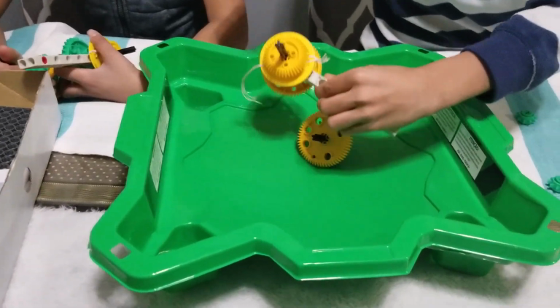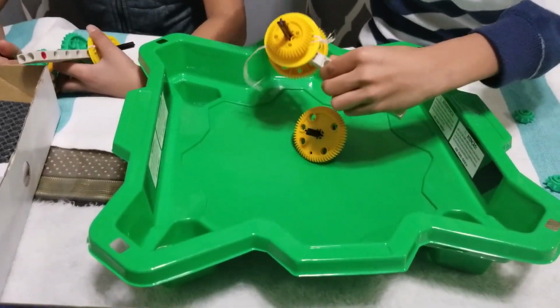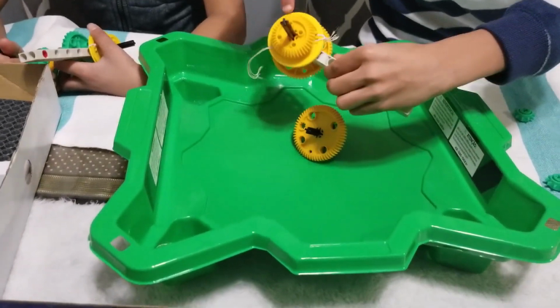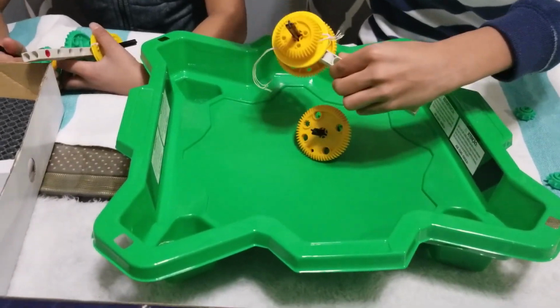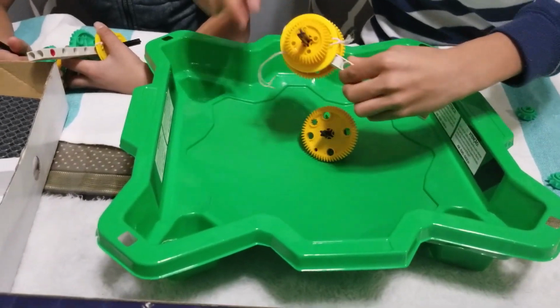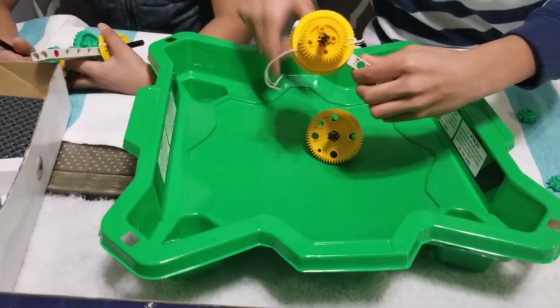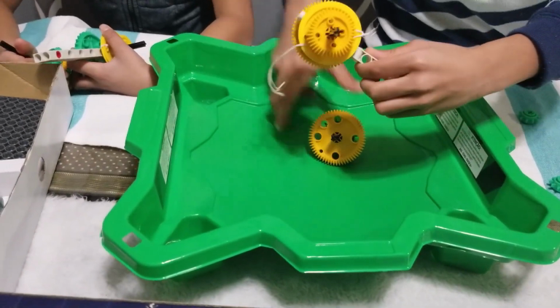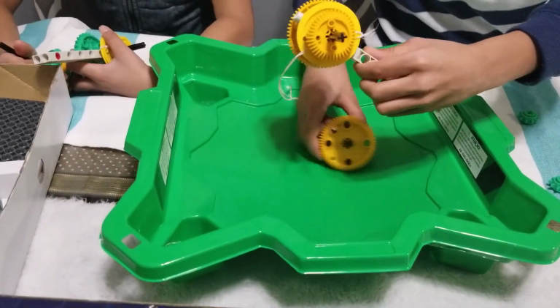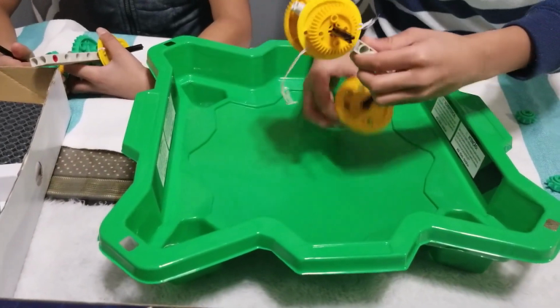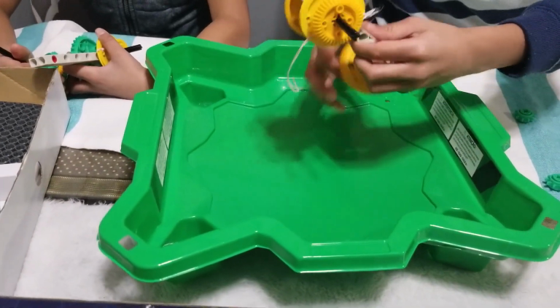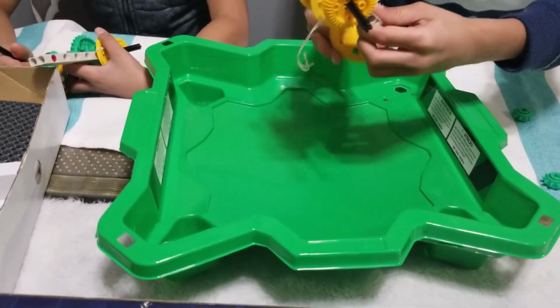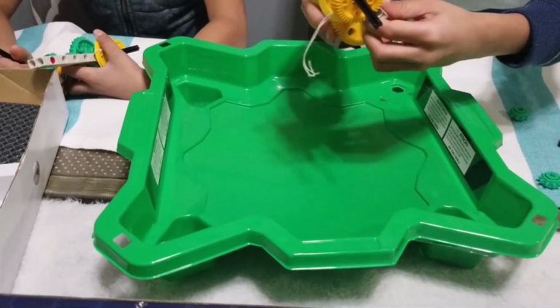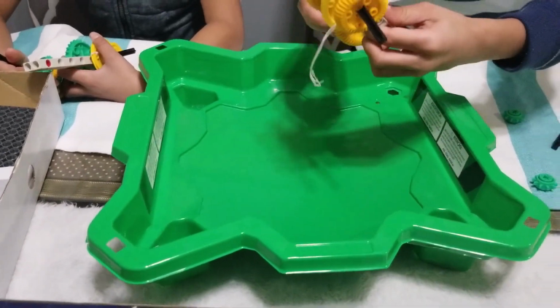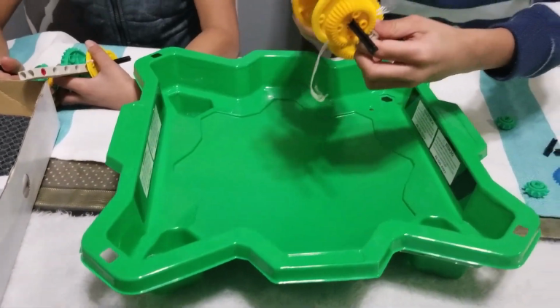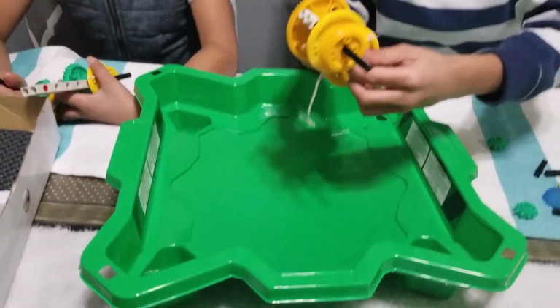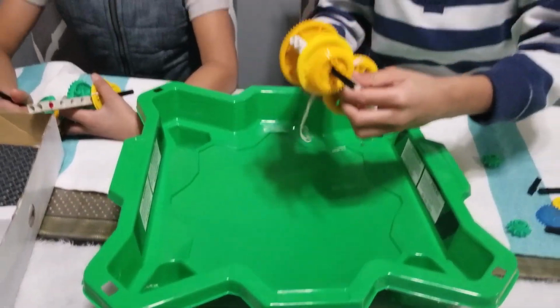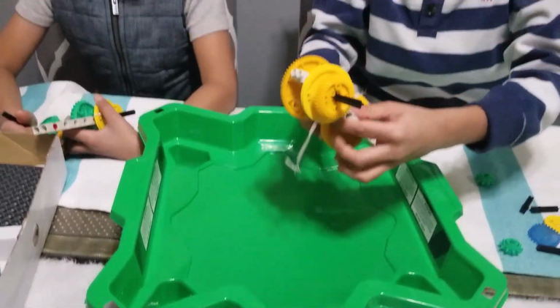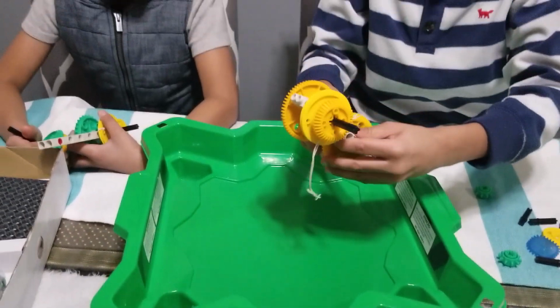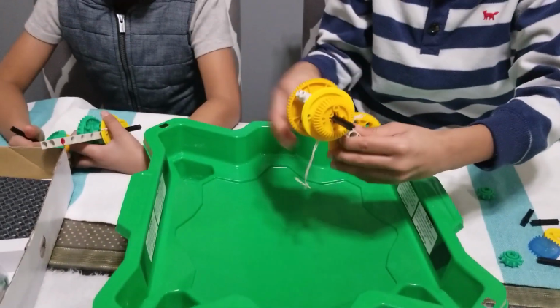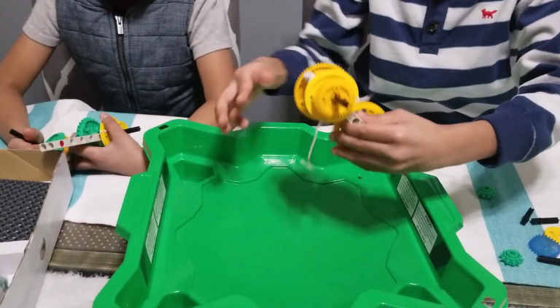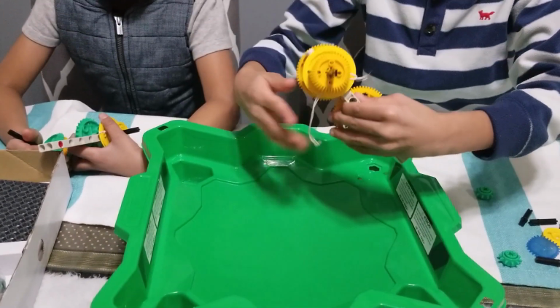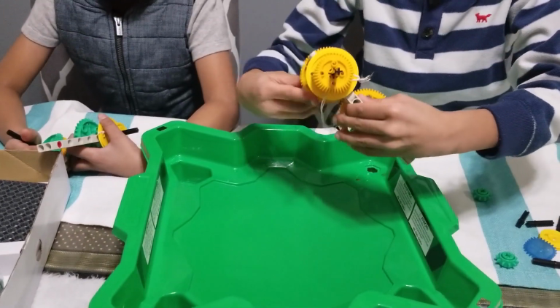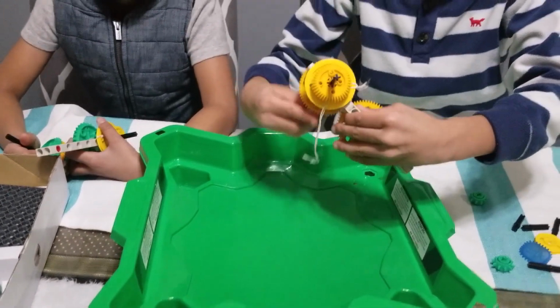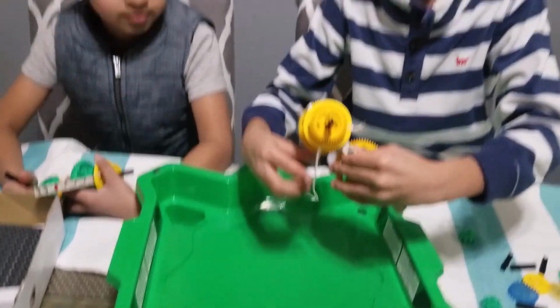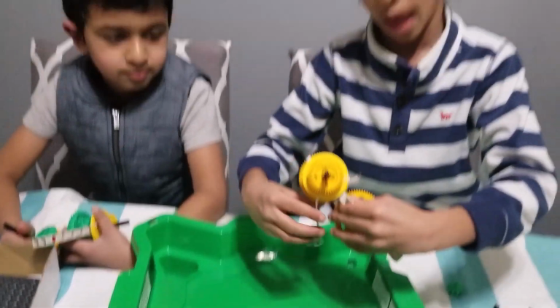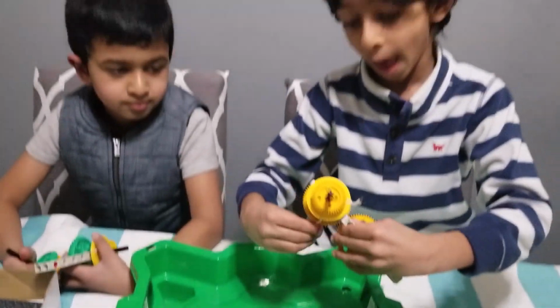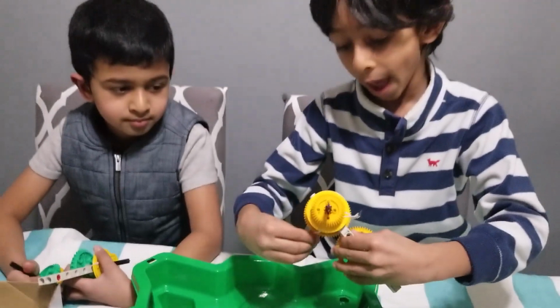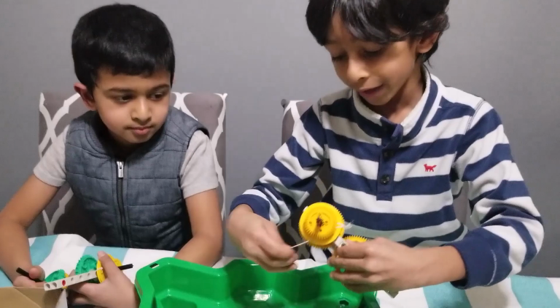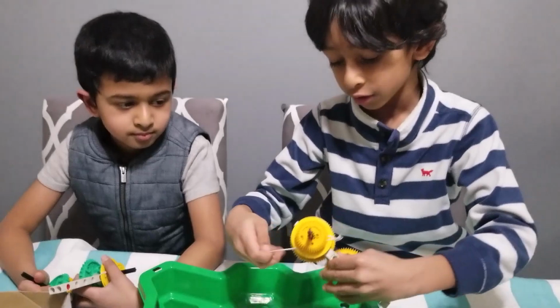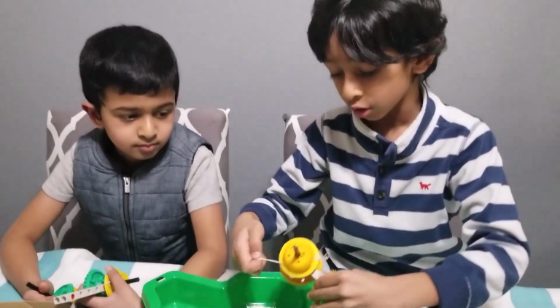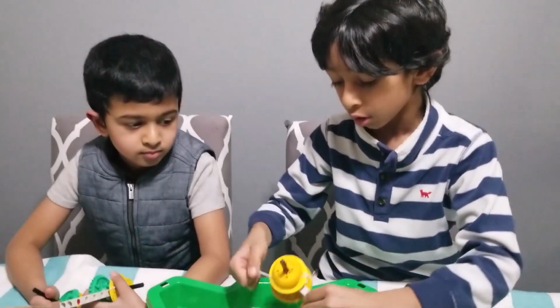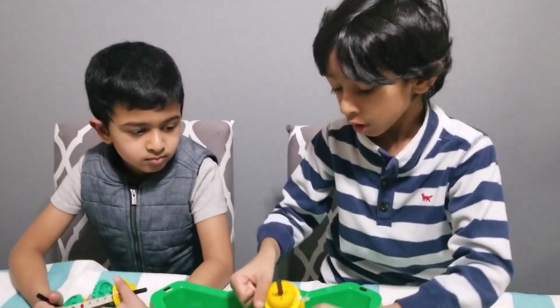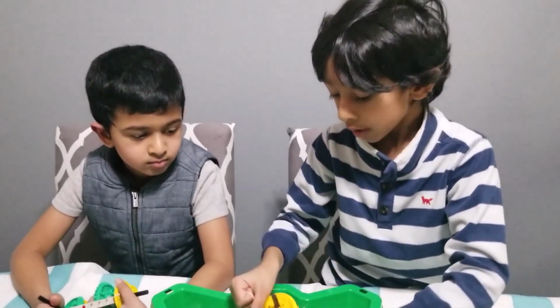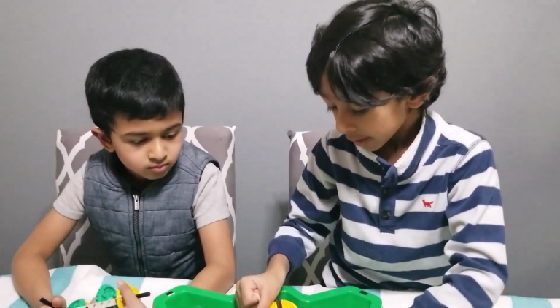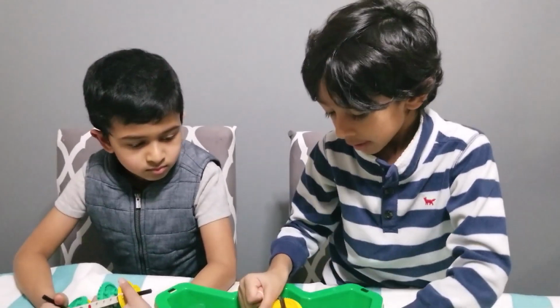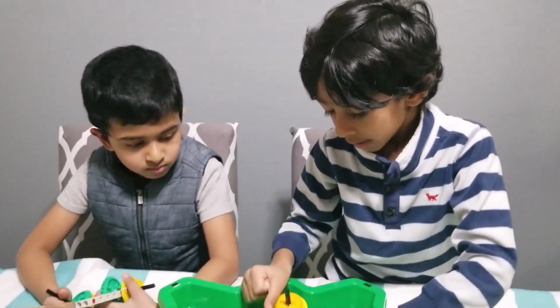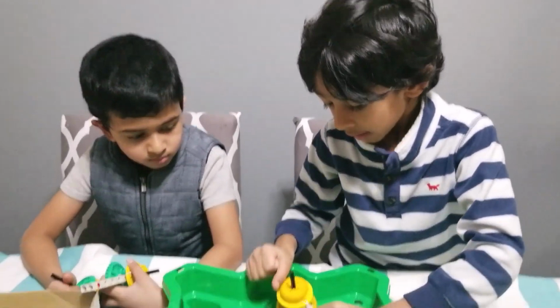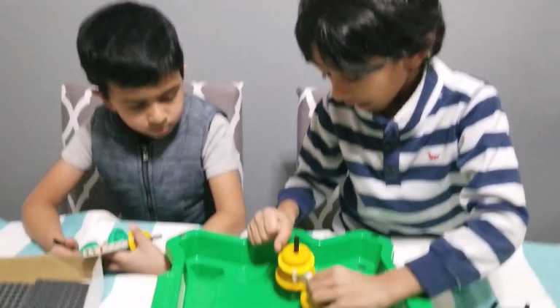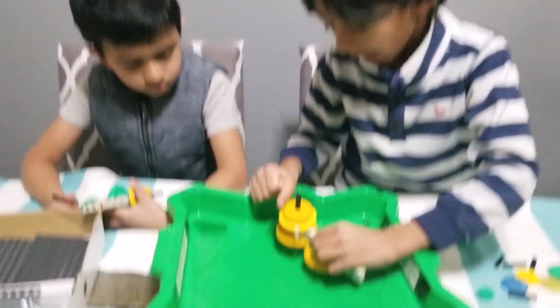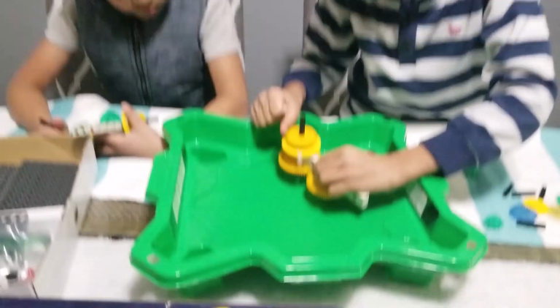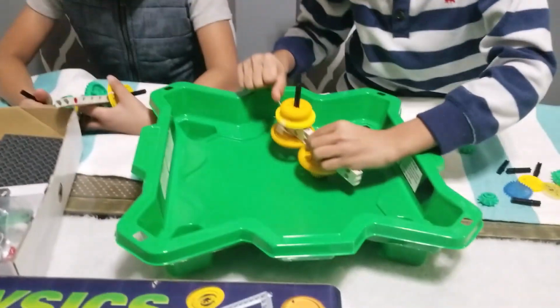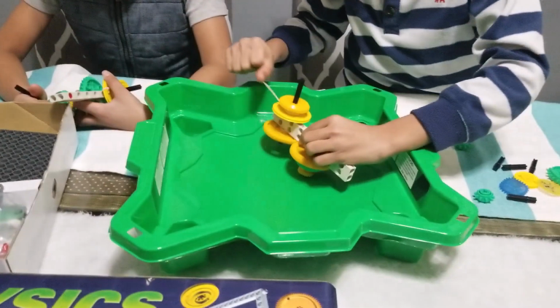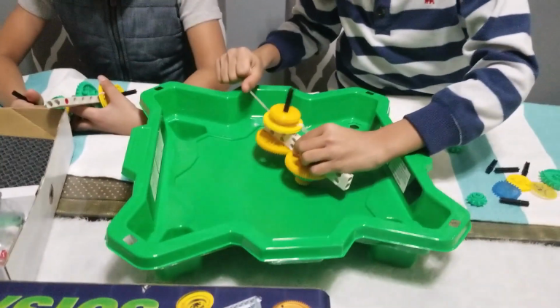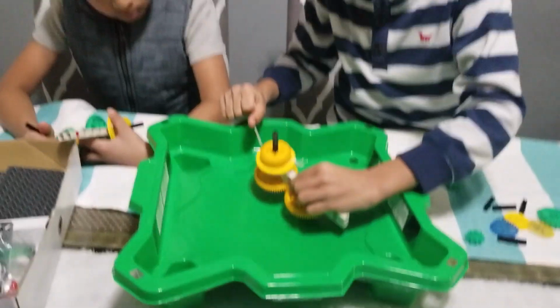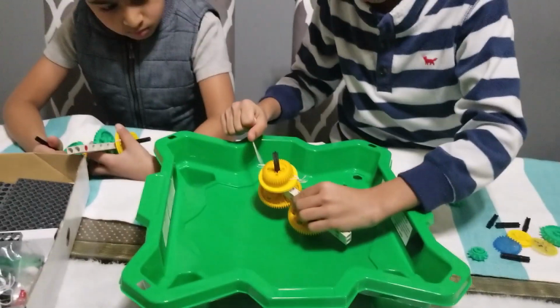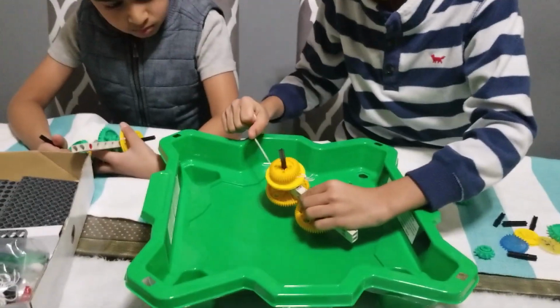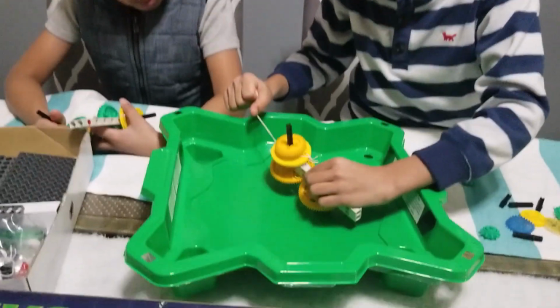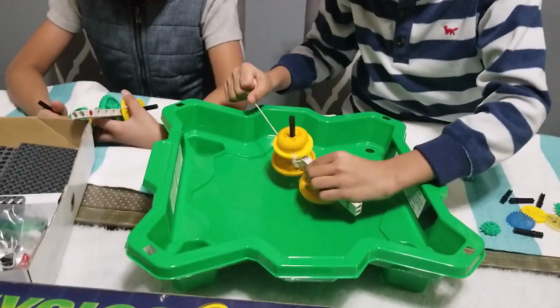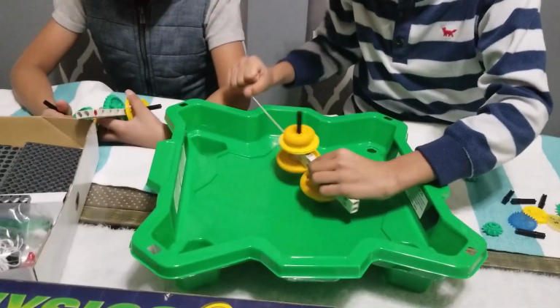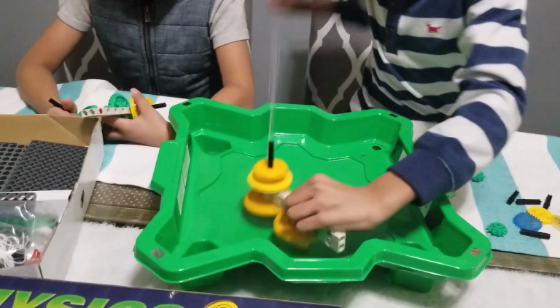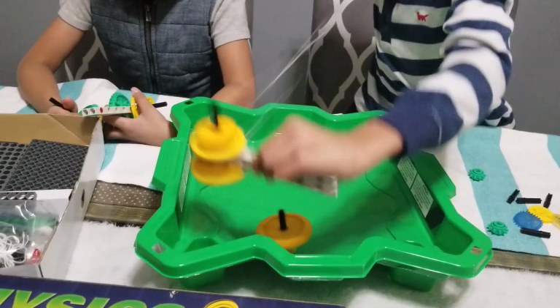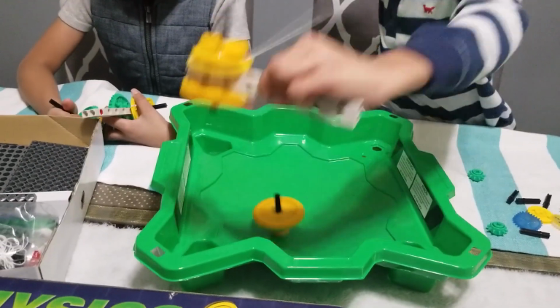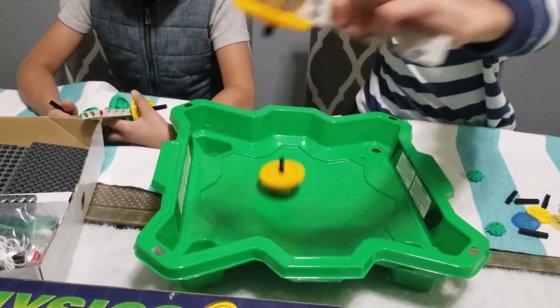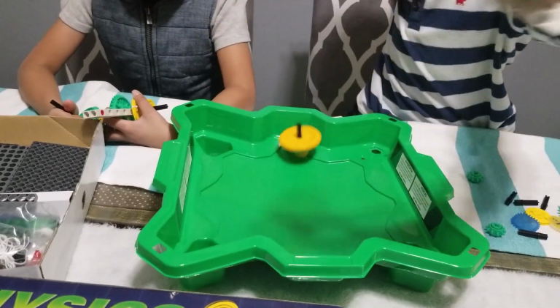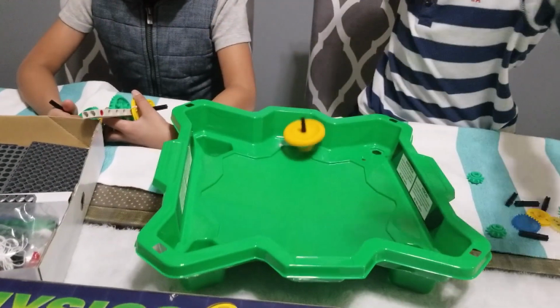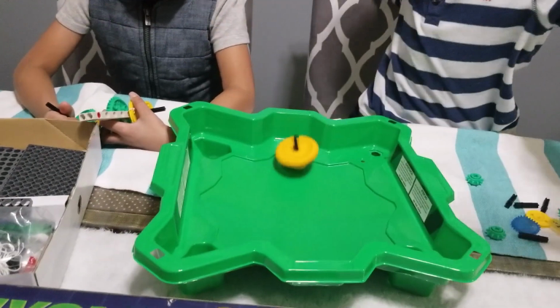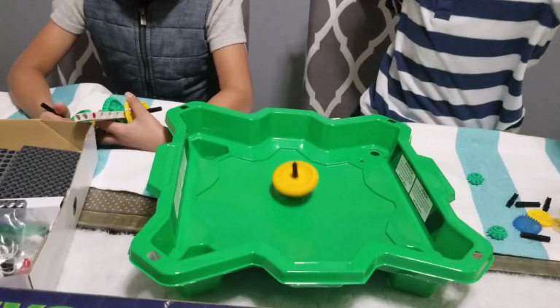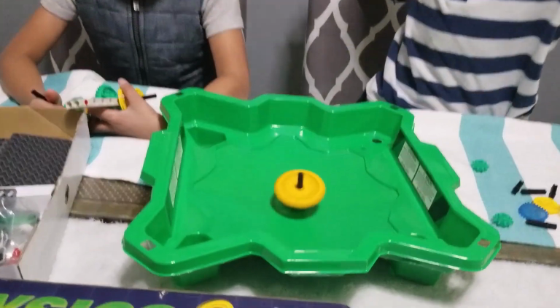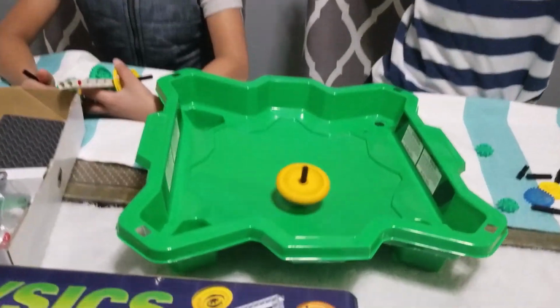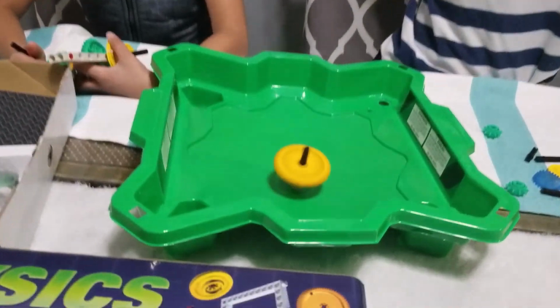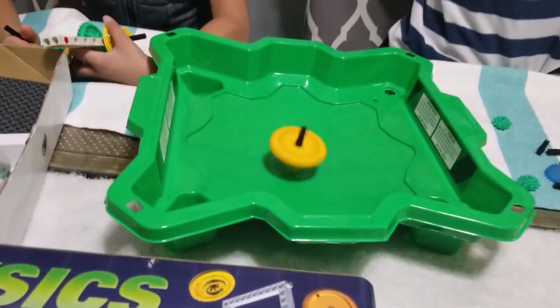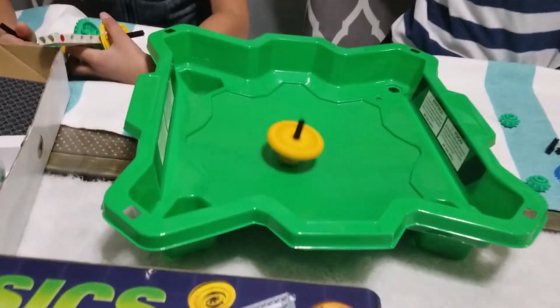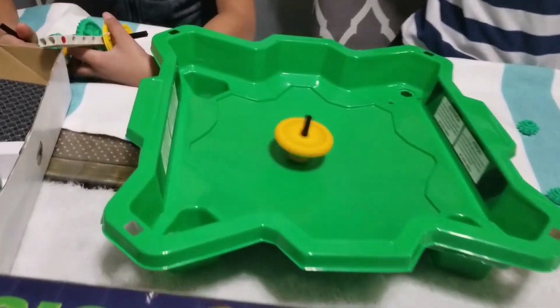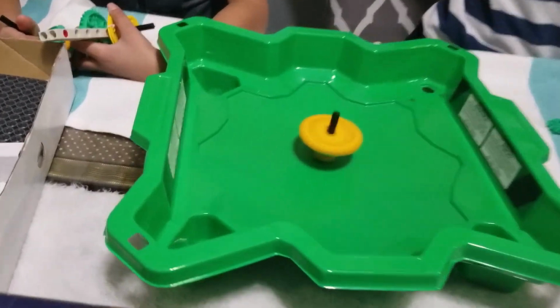We put the Beyblade here and then pull the rope. We have to pull the rope in order to spin the axle, and then the gear spins, making the Beyblade spin.